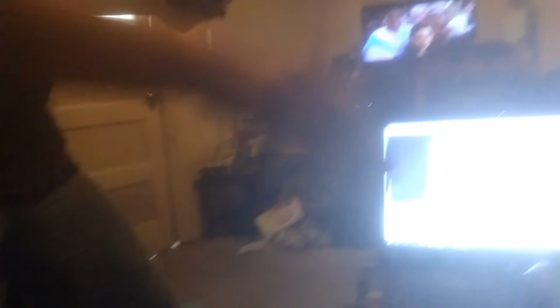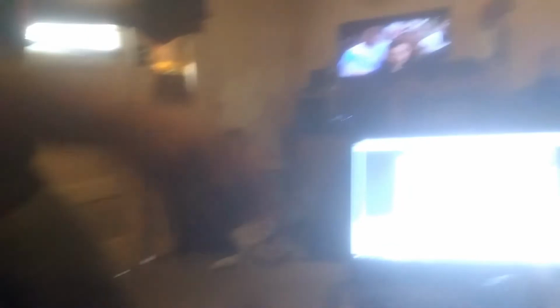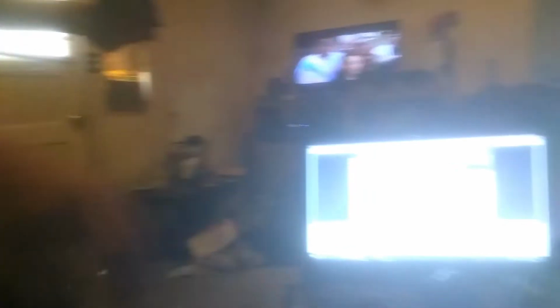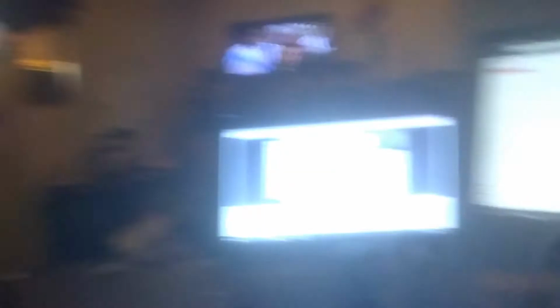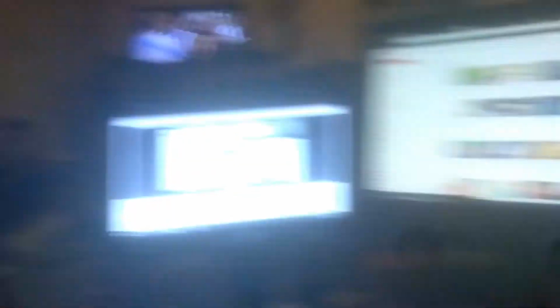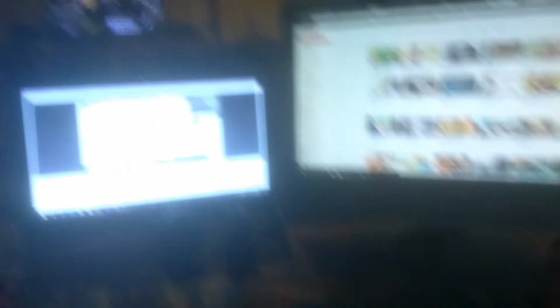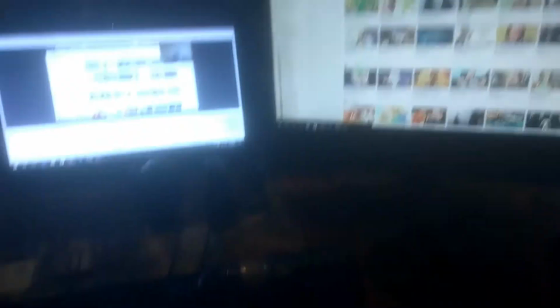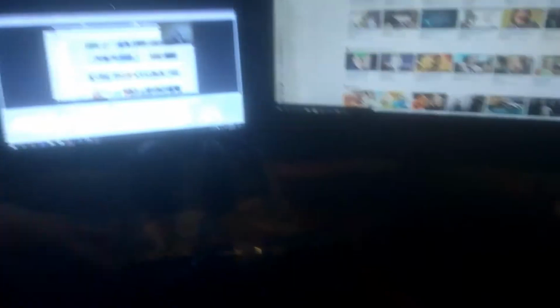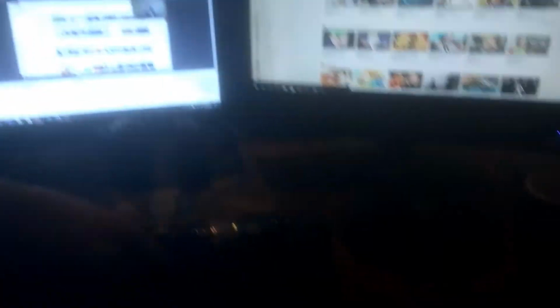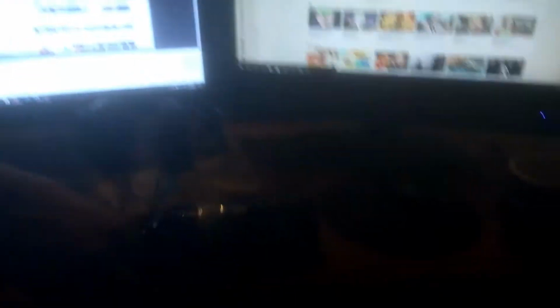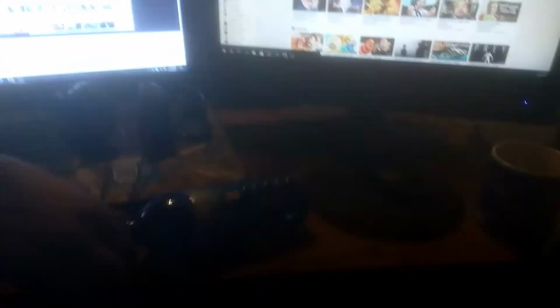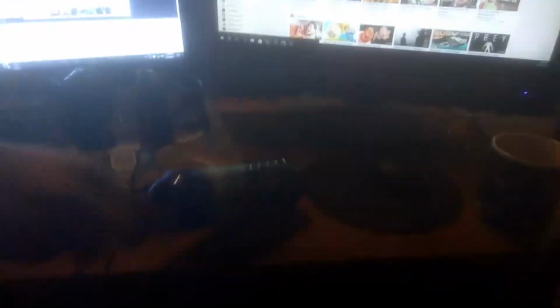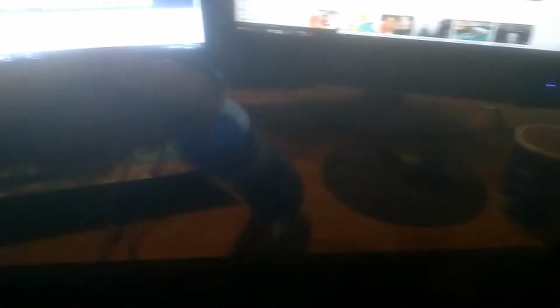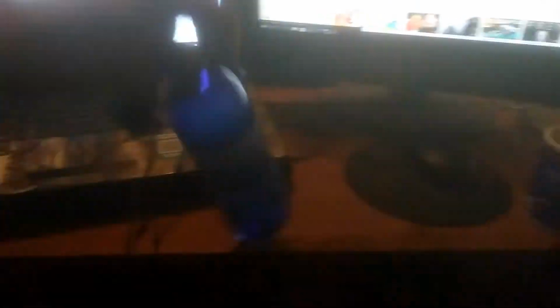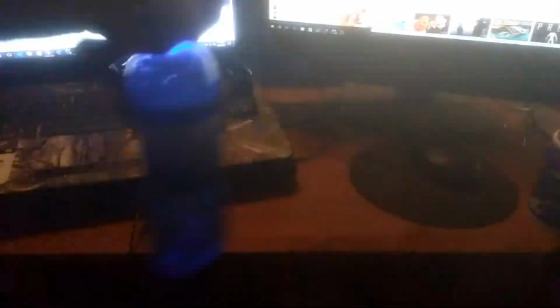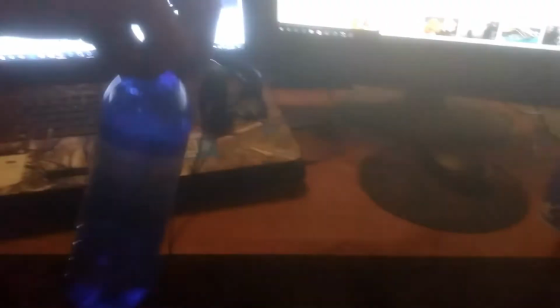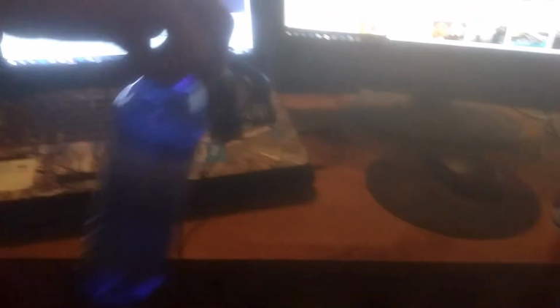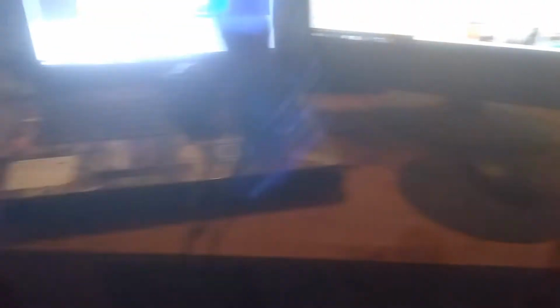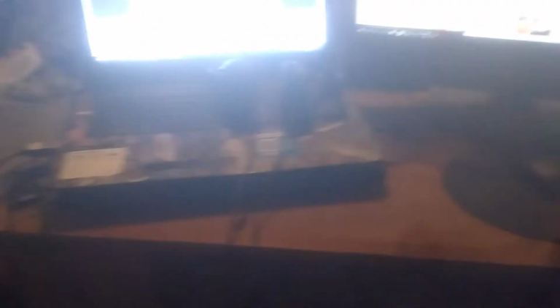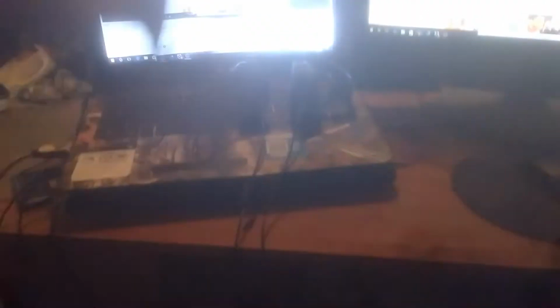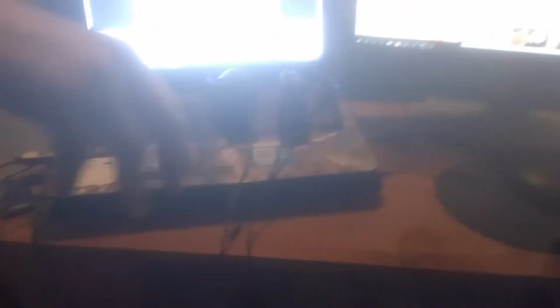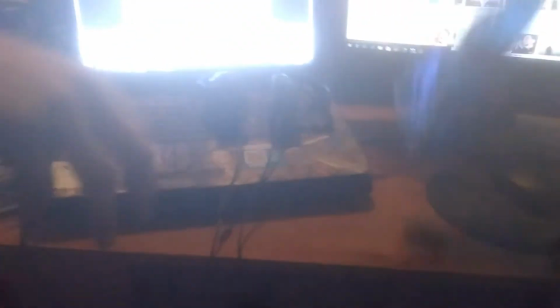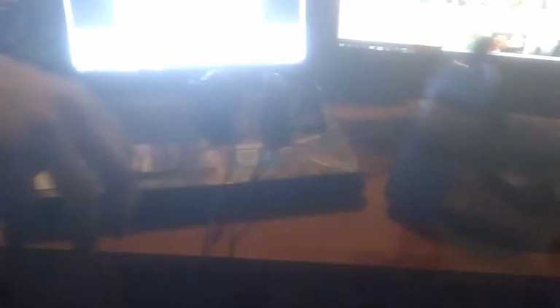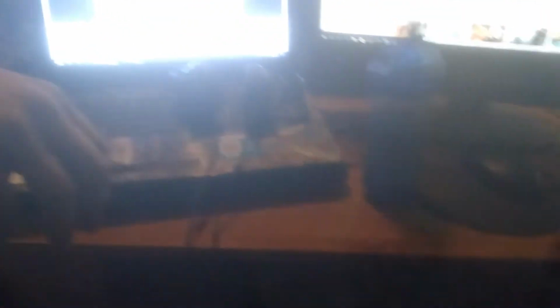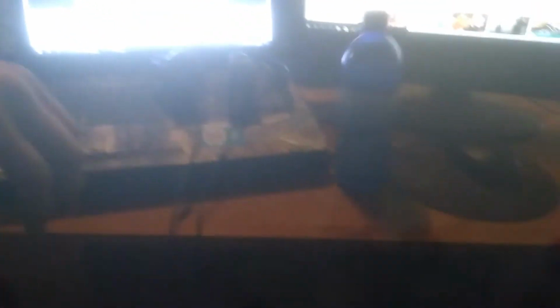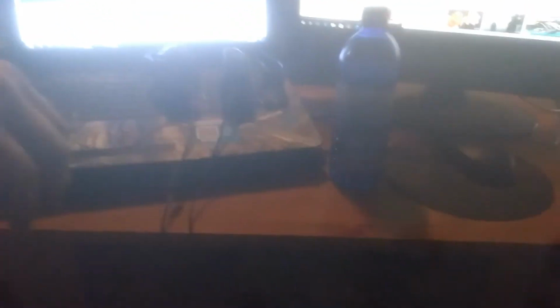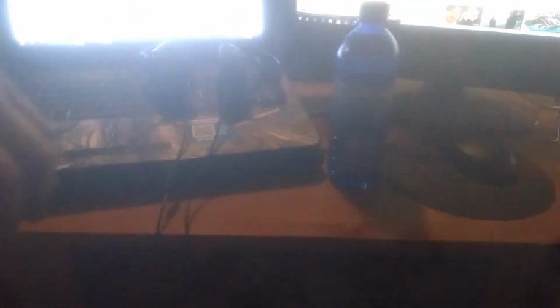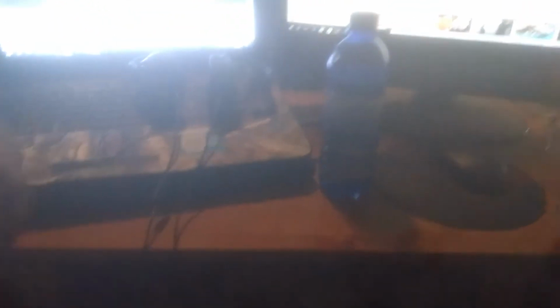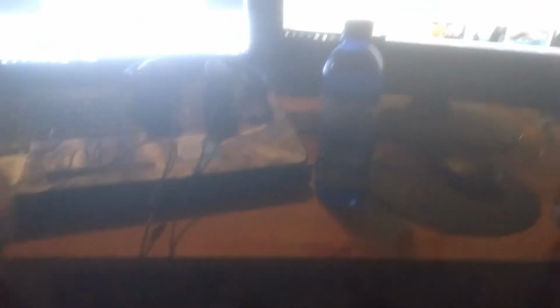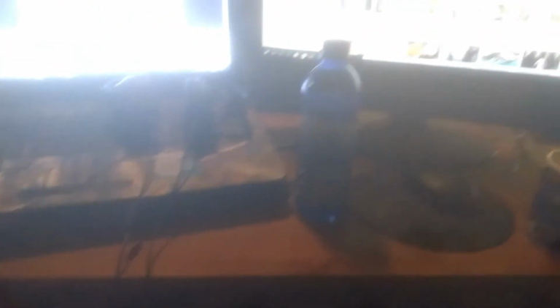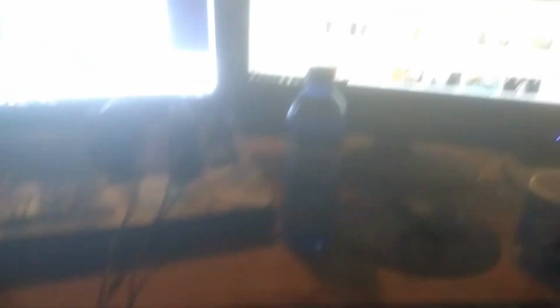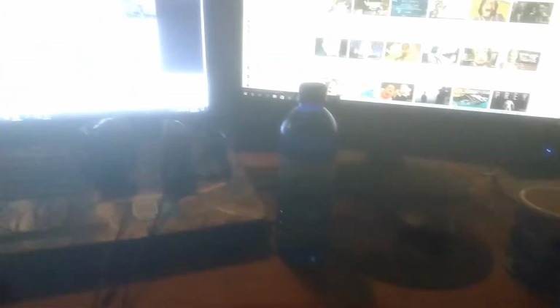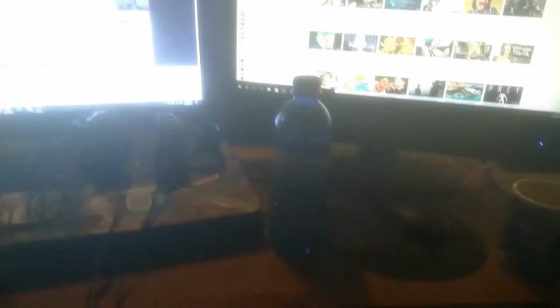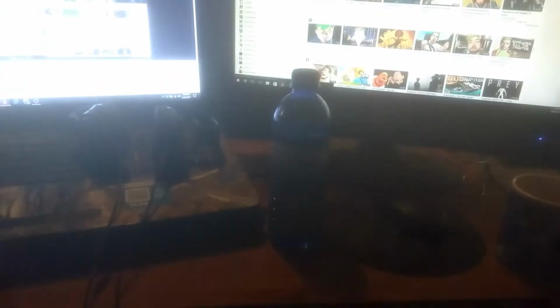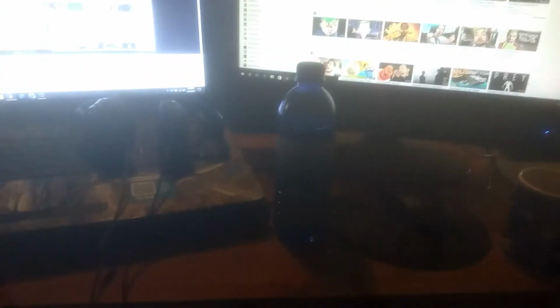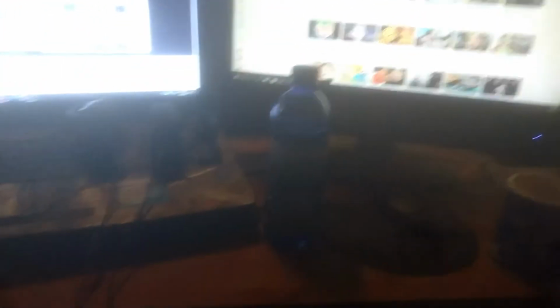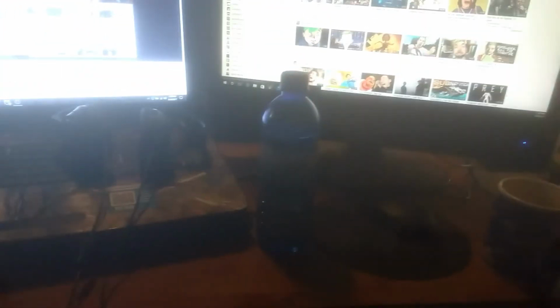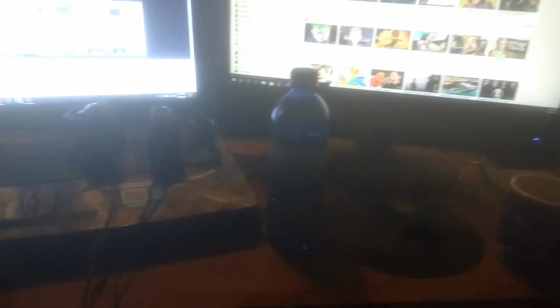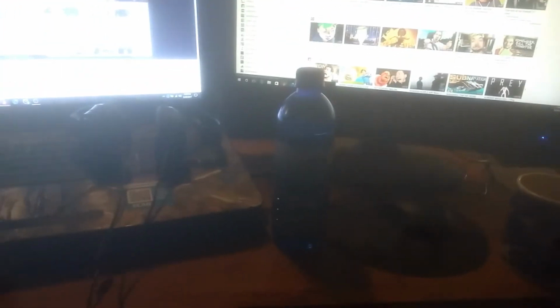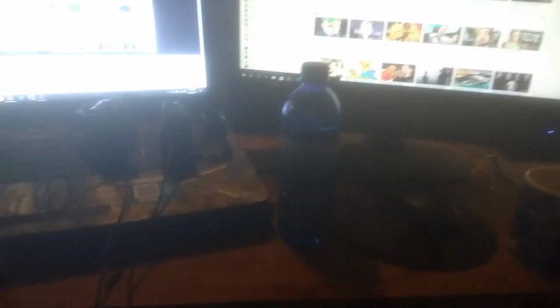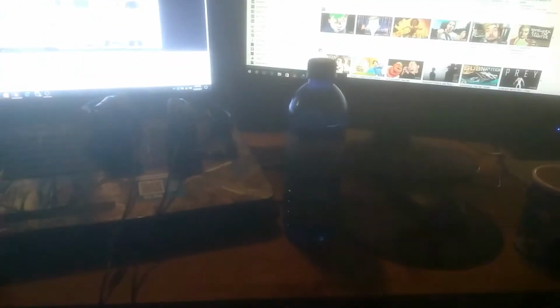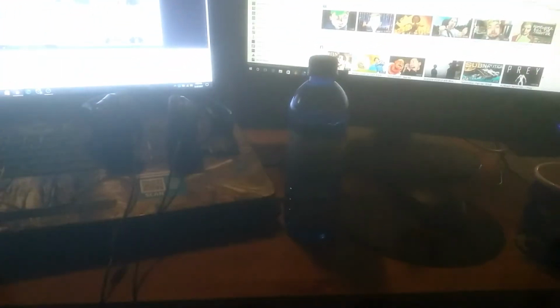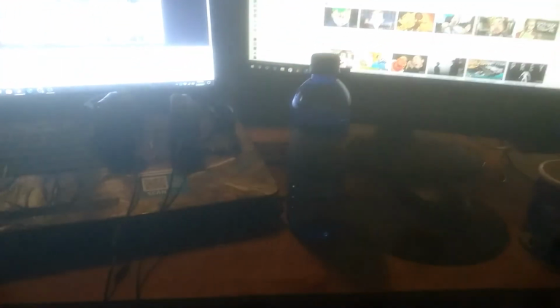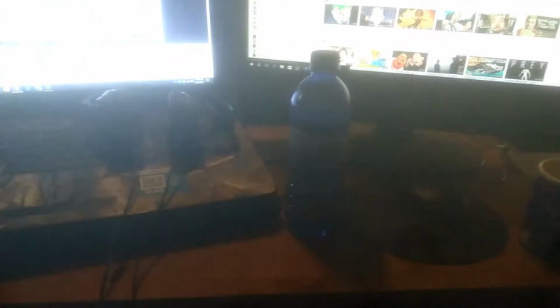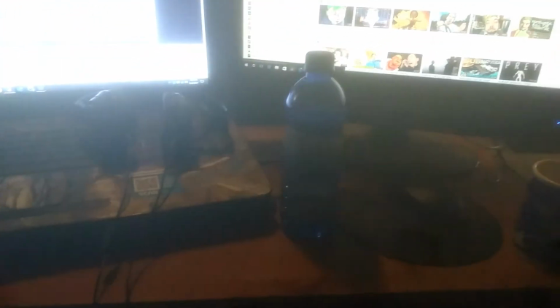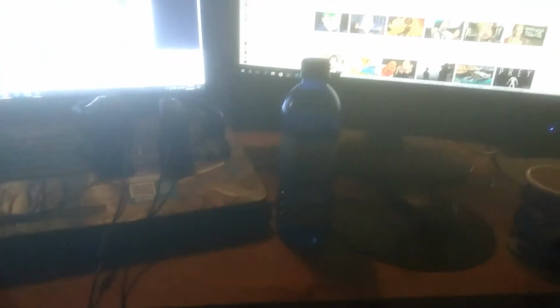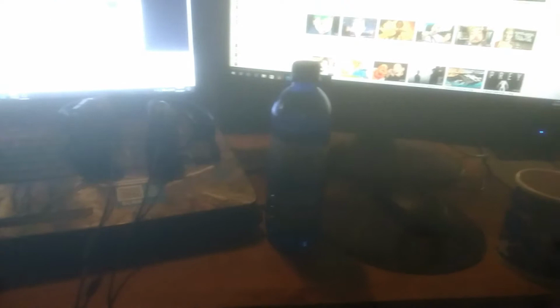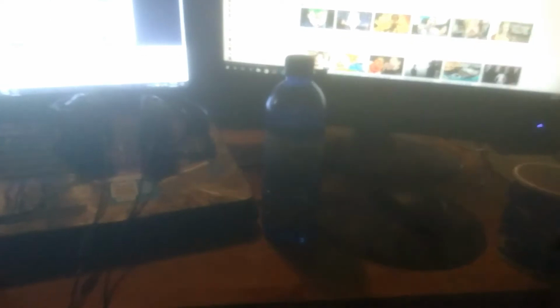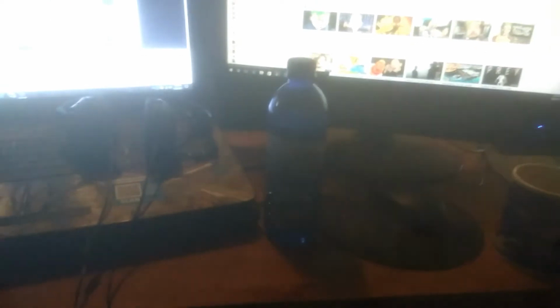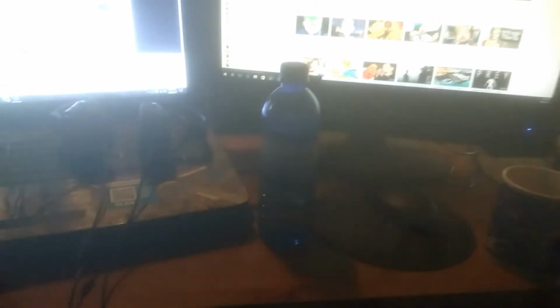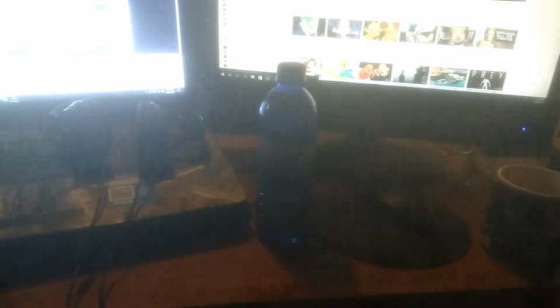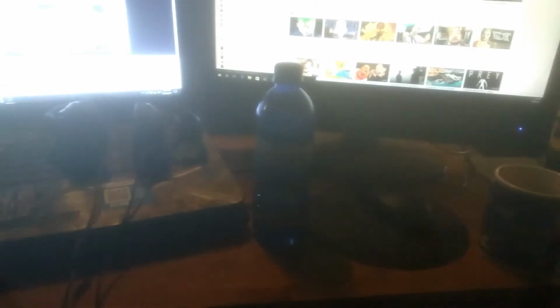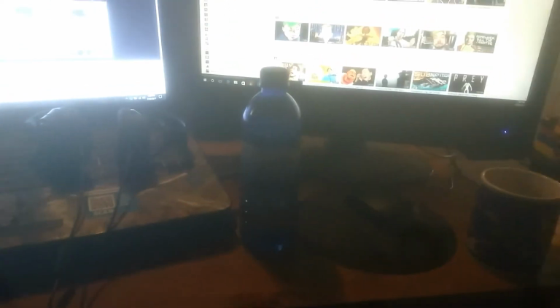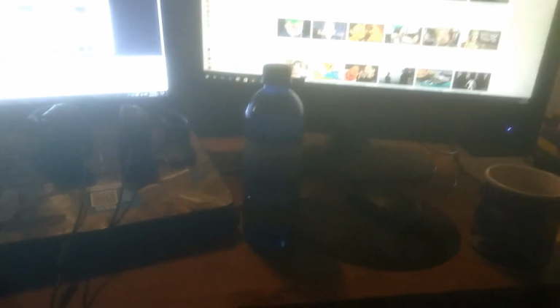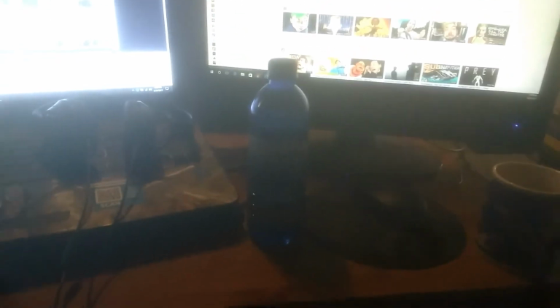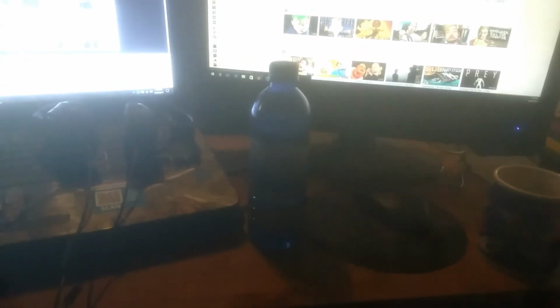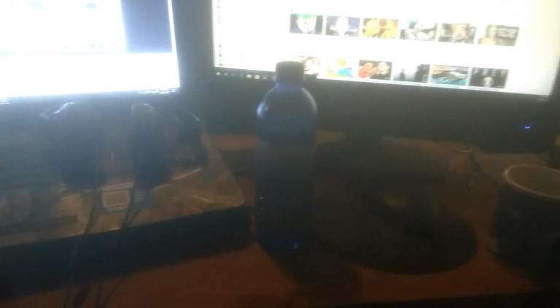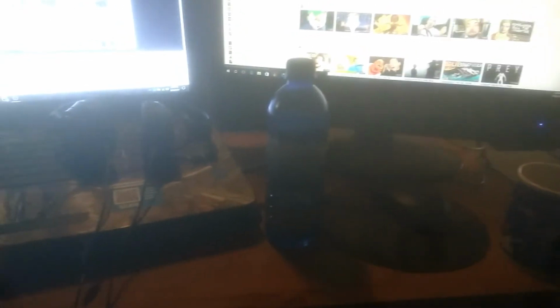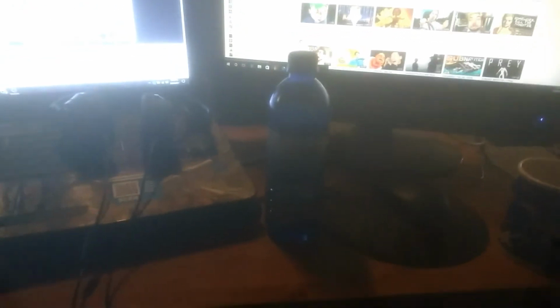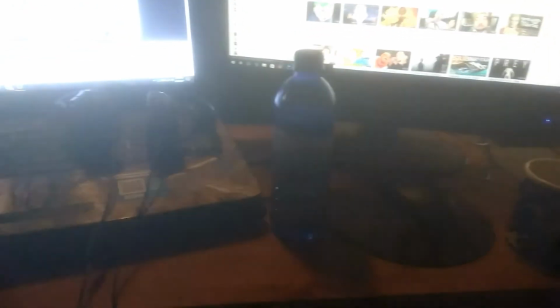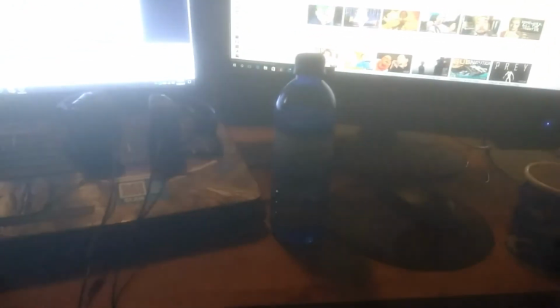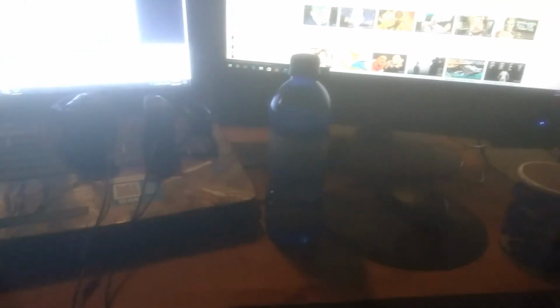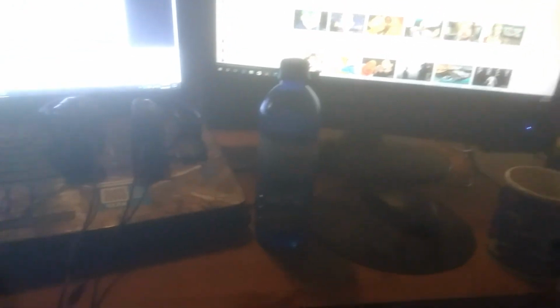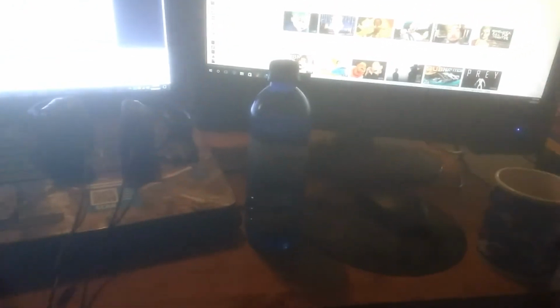Check out the Bottle Flip Reddit 5050 video that will be uploaded very soon. Thank you all so much for watching, and as always I'll see you guys in my next video.